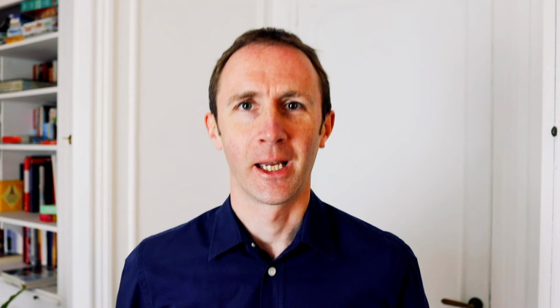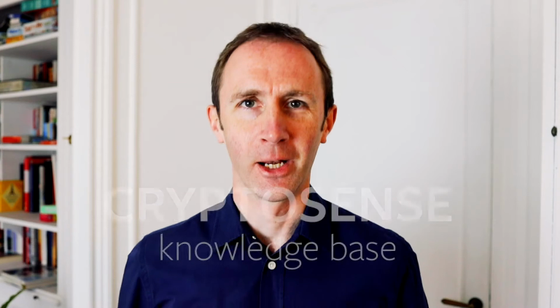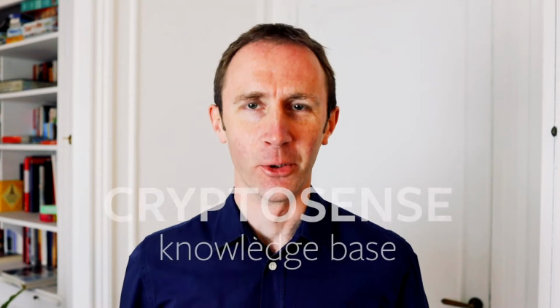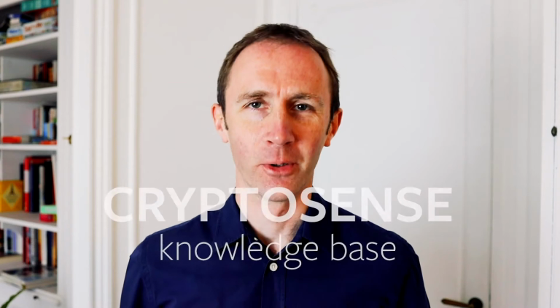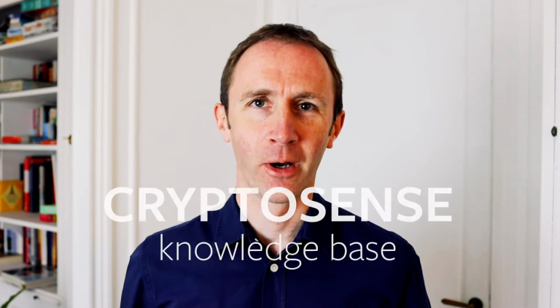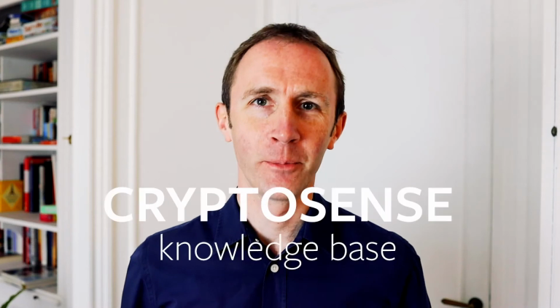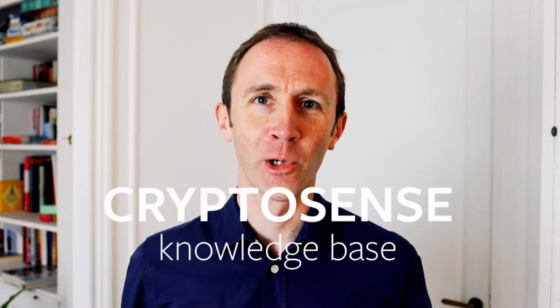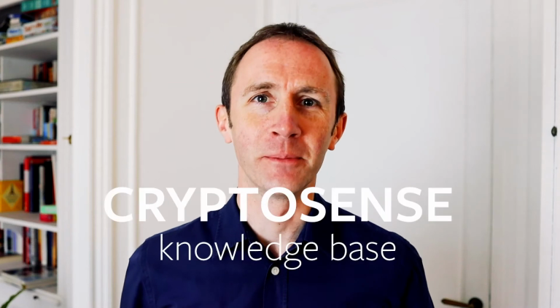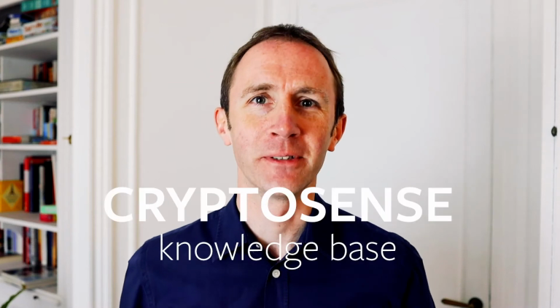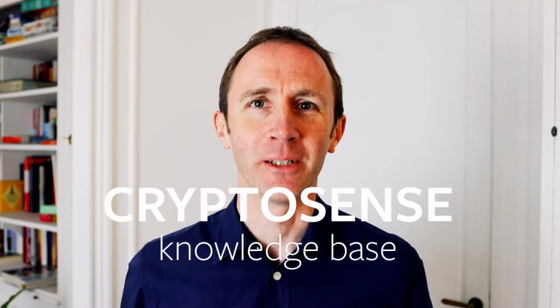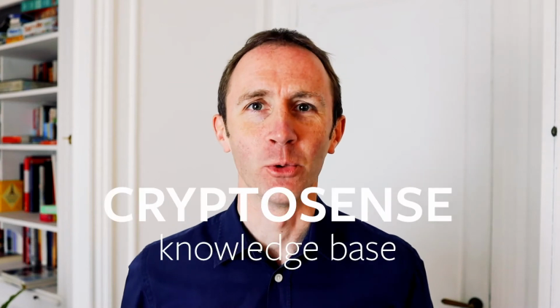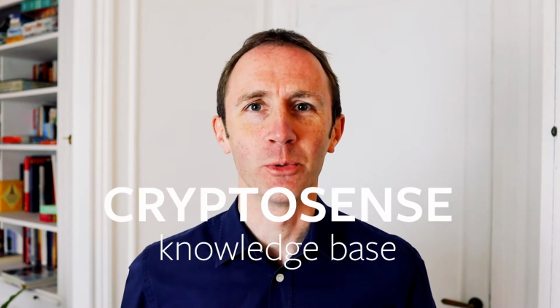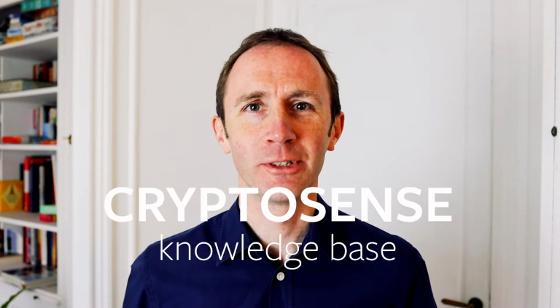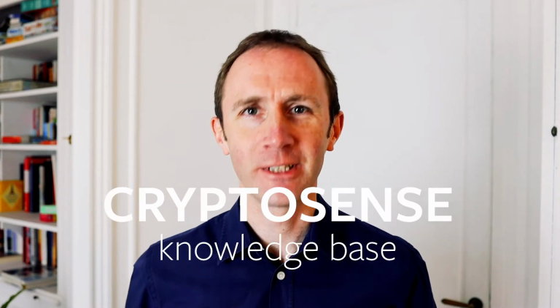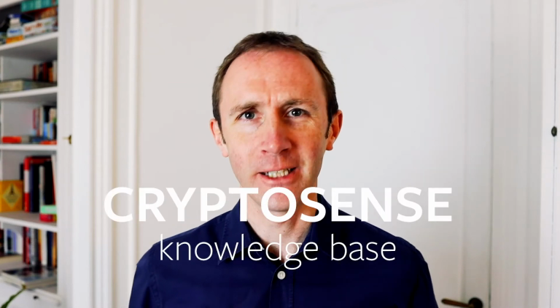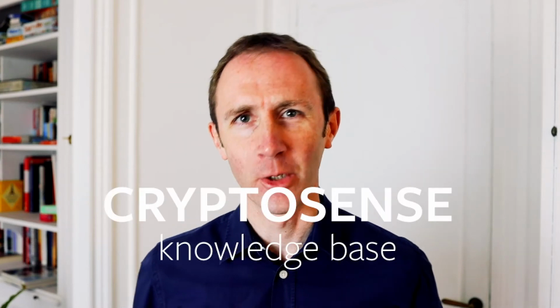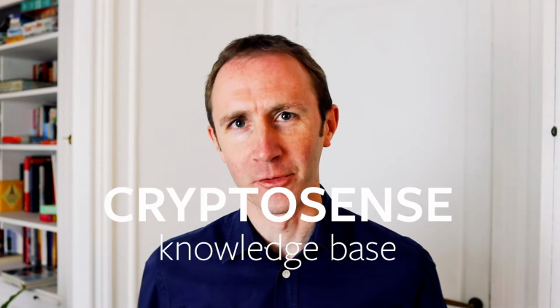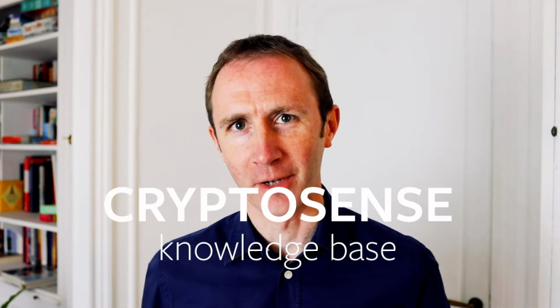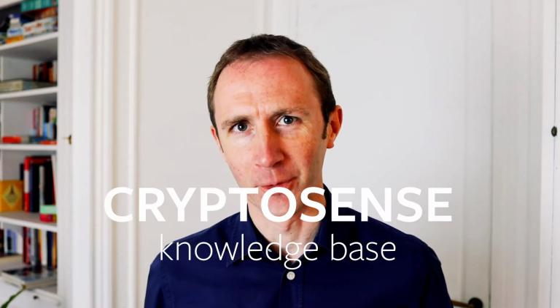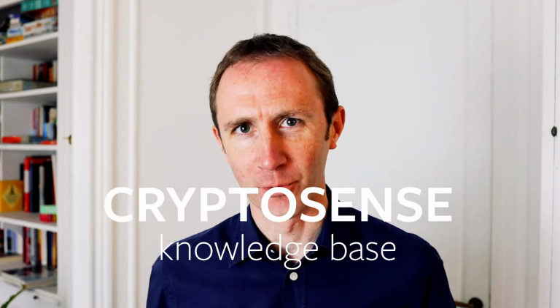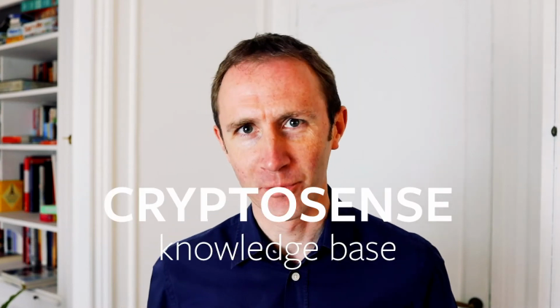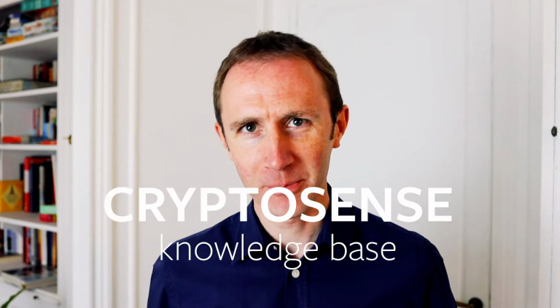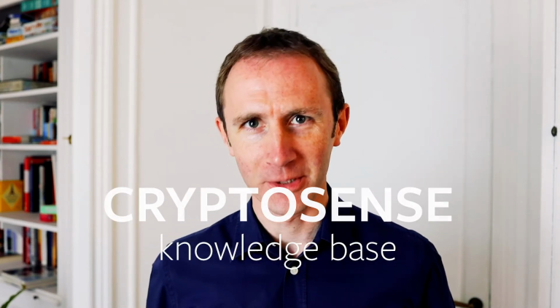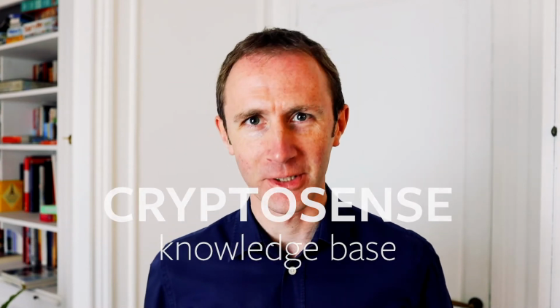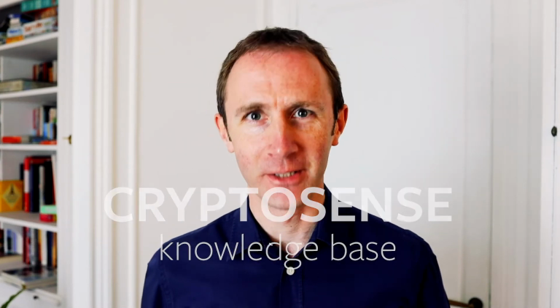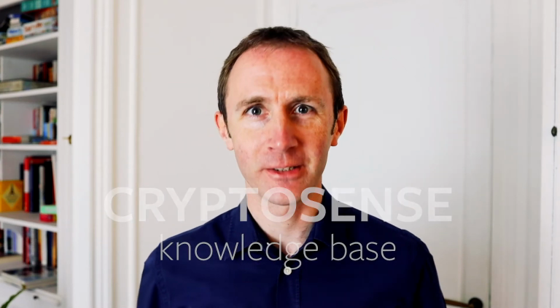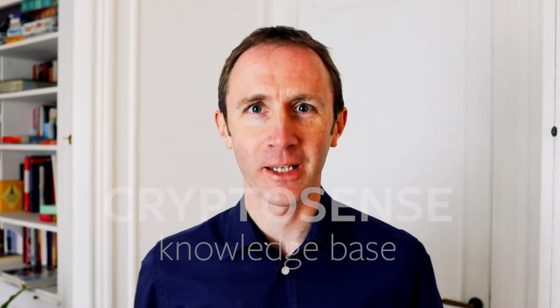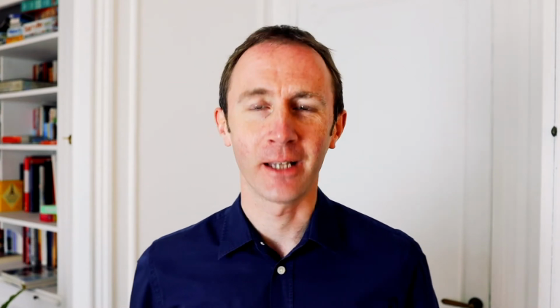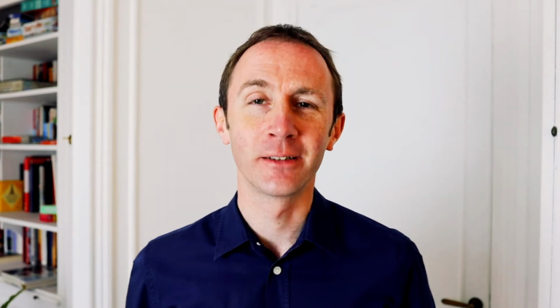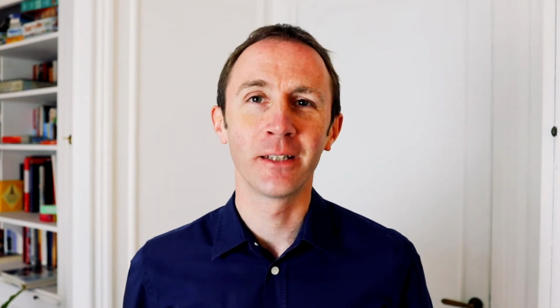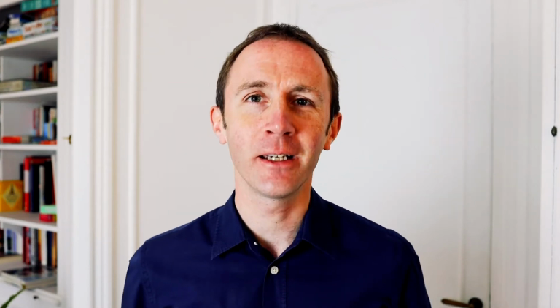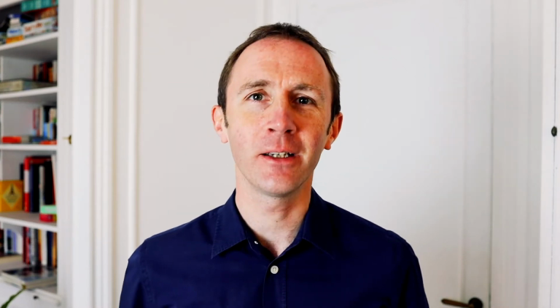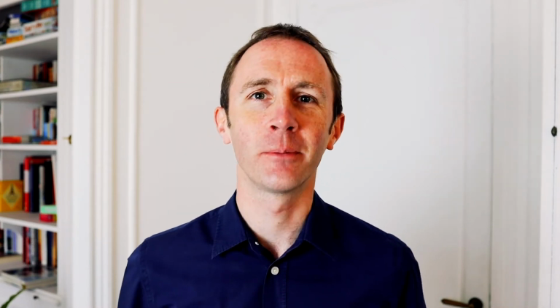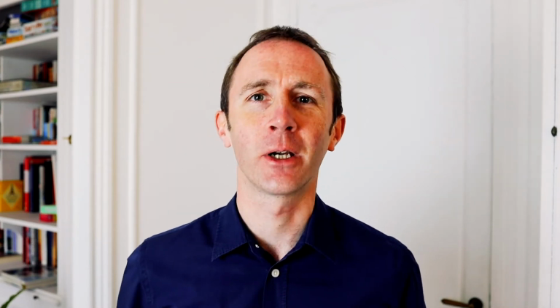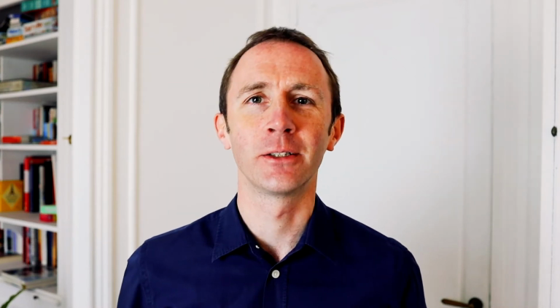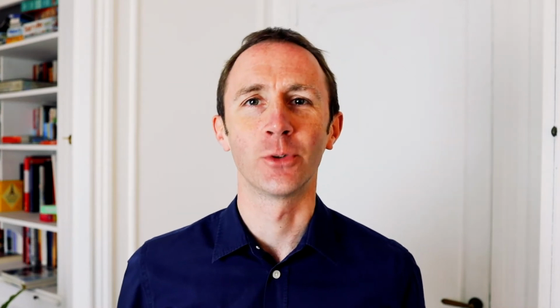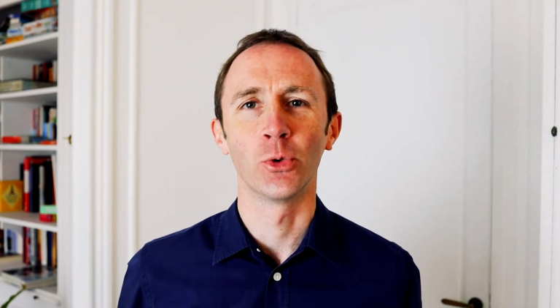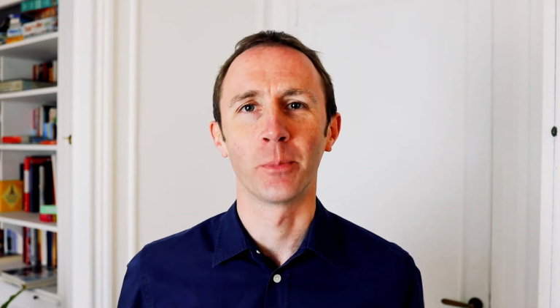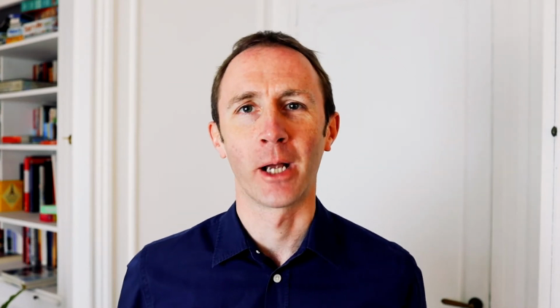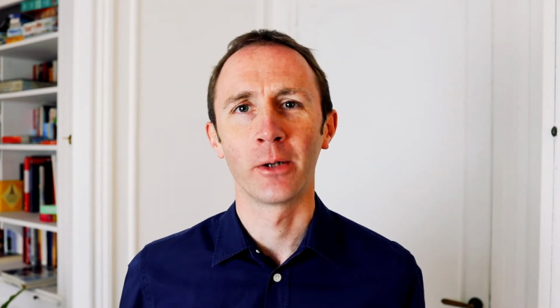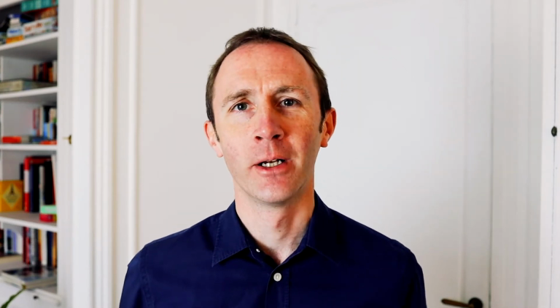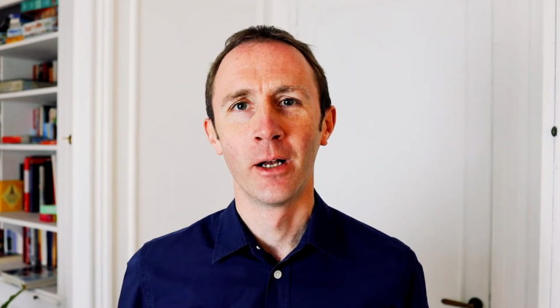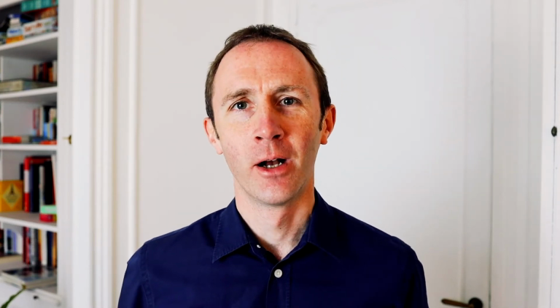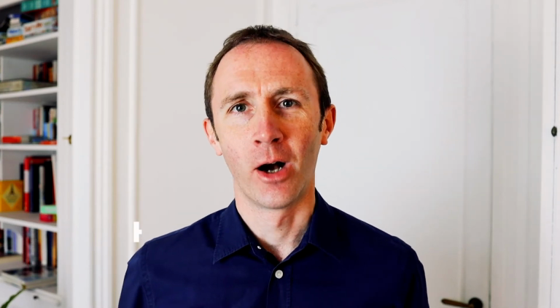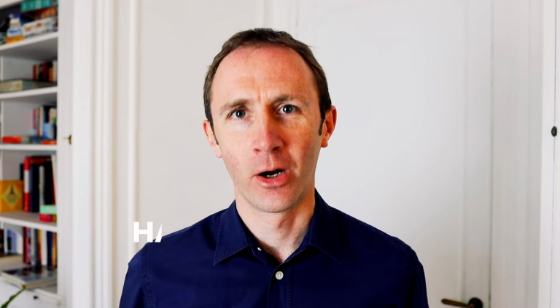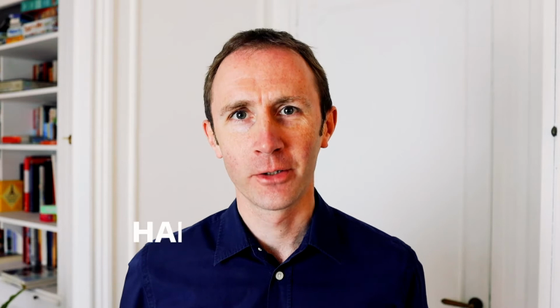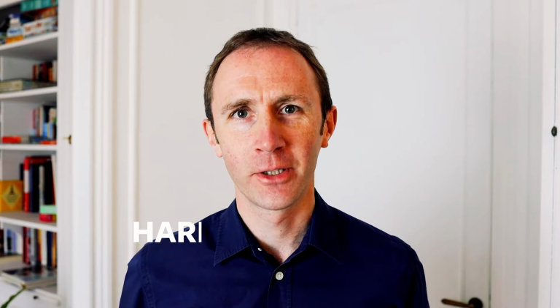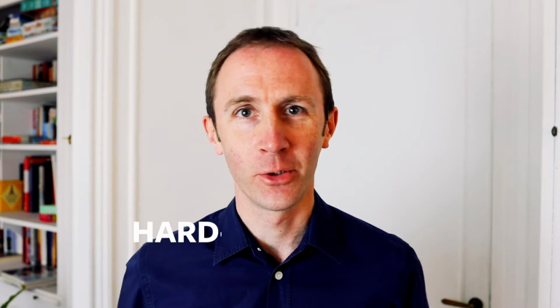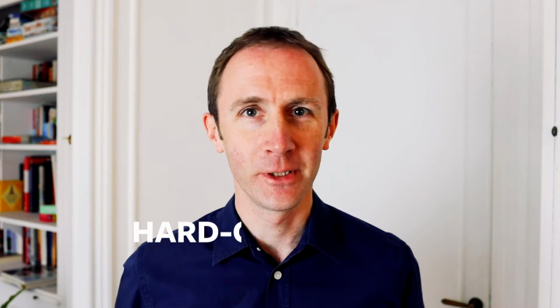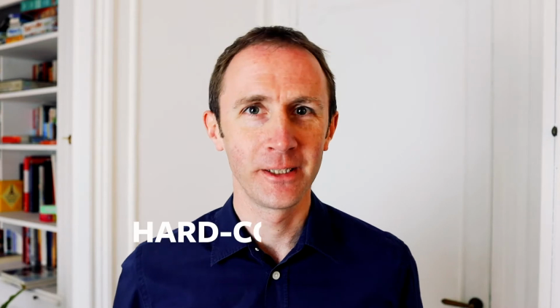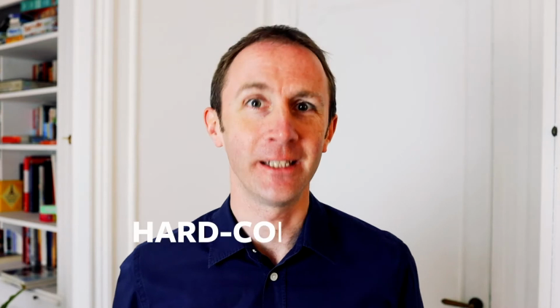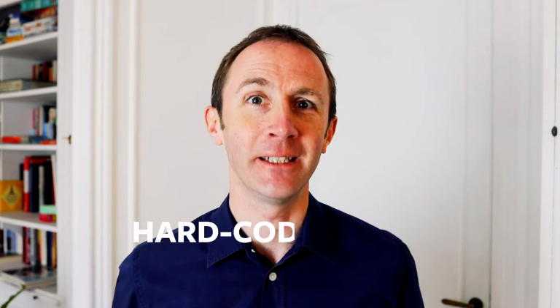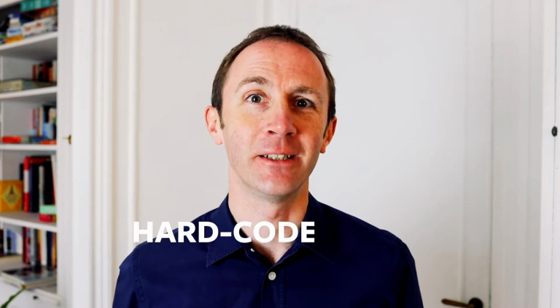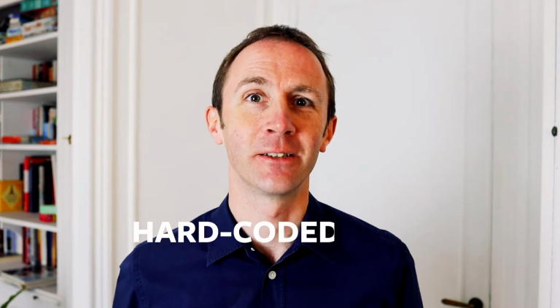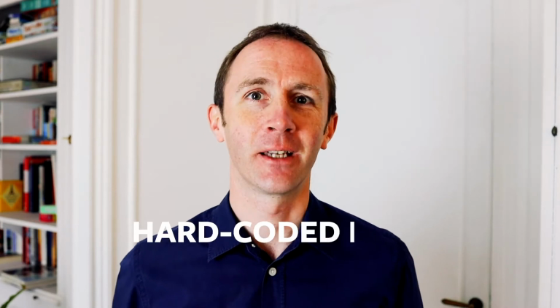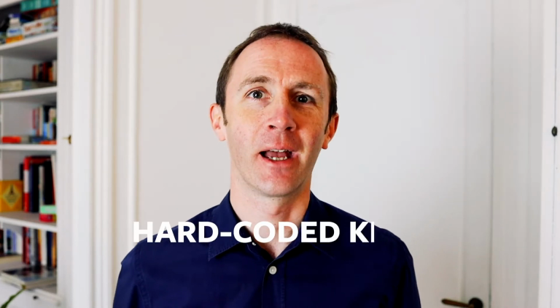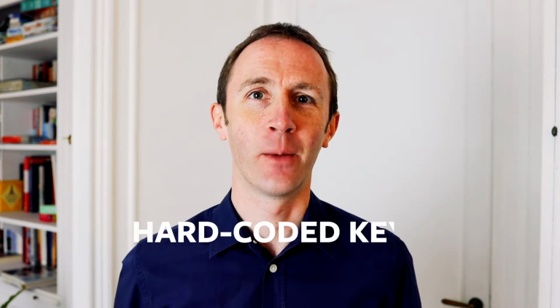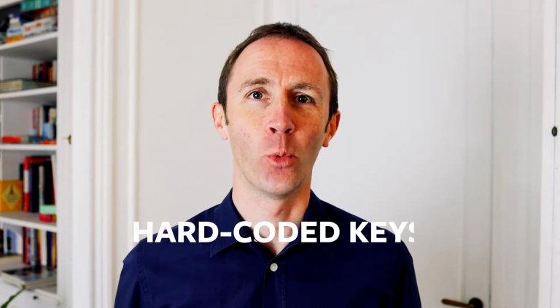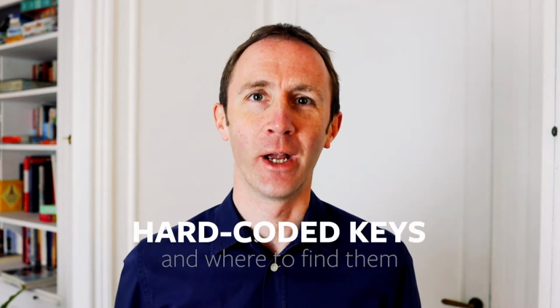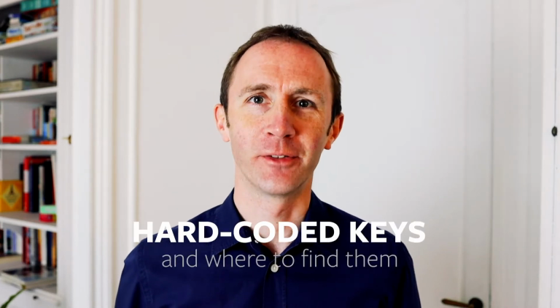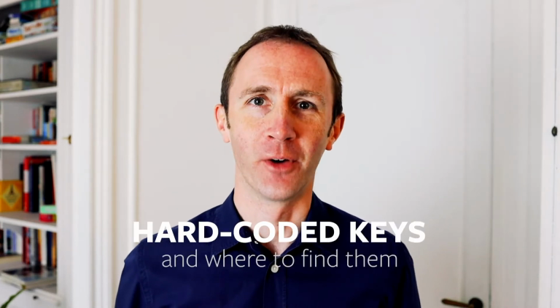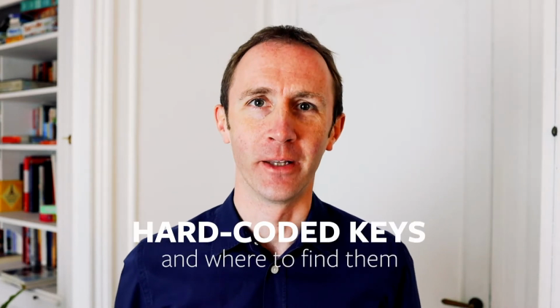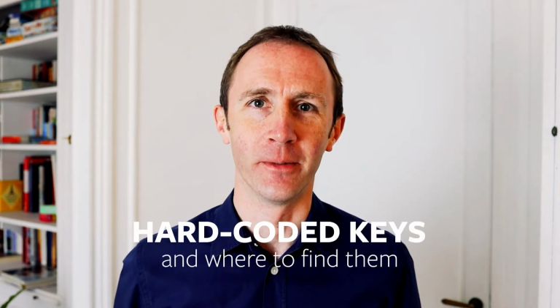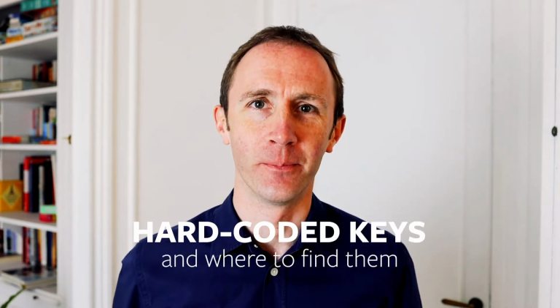Hello, I'm Graham Steele, CEO and founder of CryptoSense, and today I'm going to talk about hard-coded keys and where to find them.